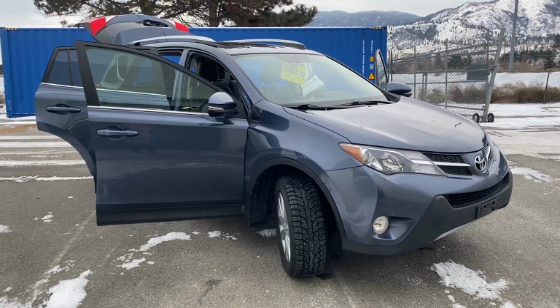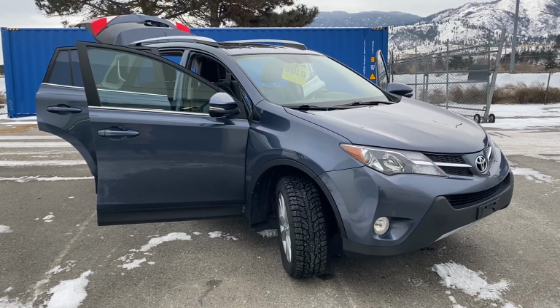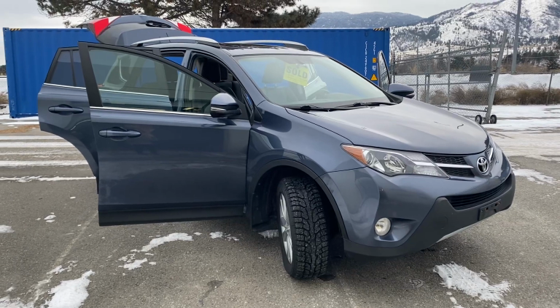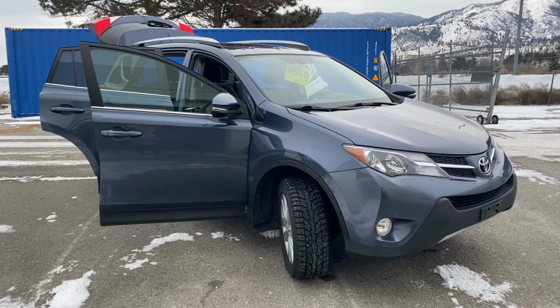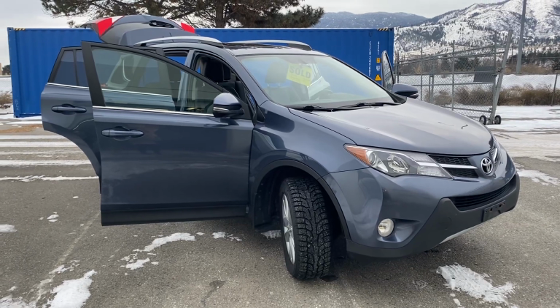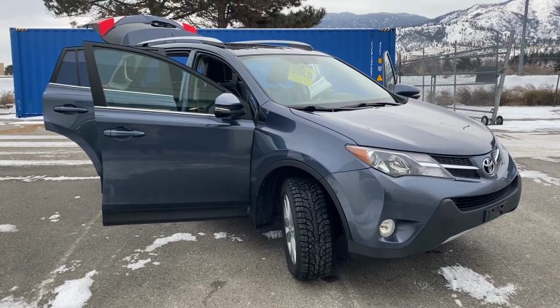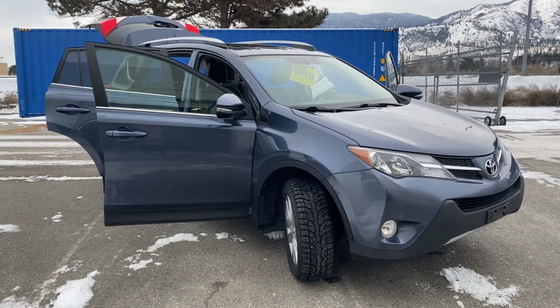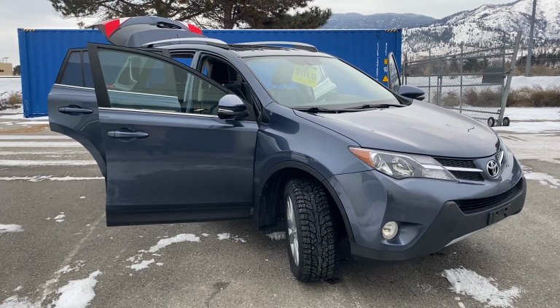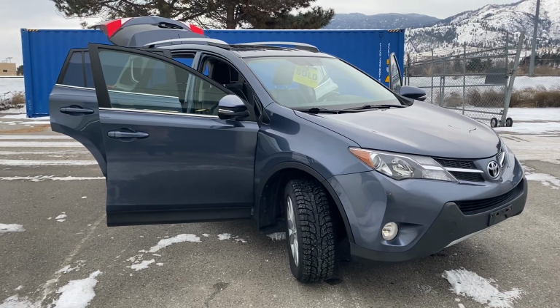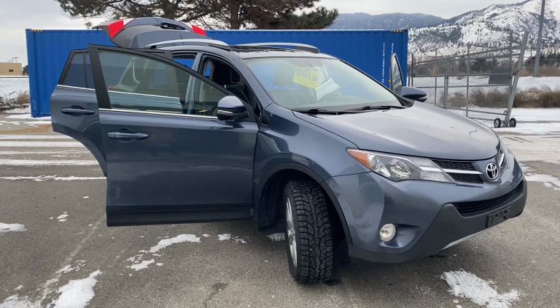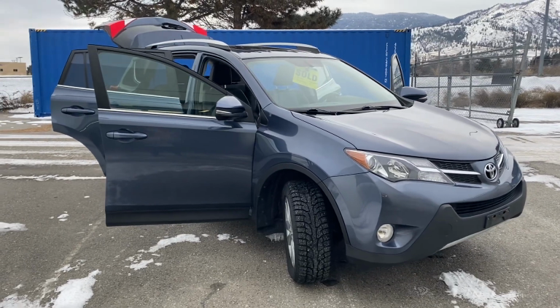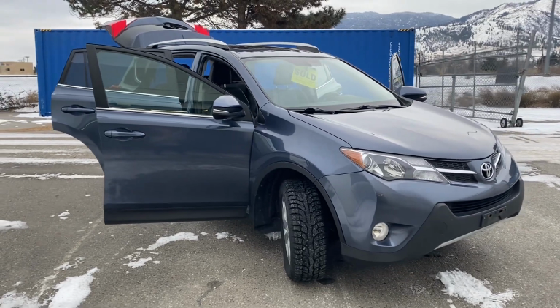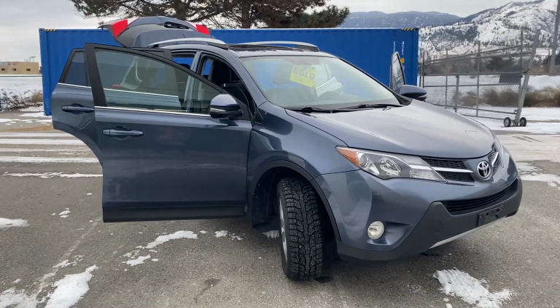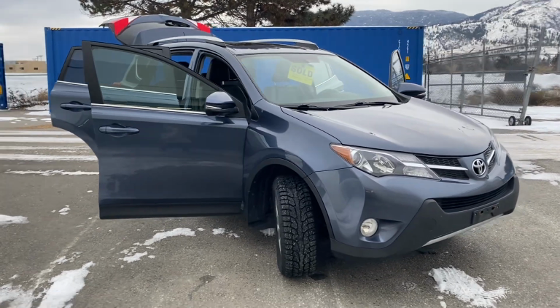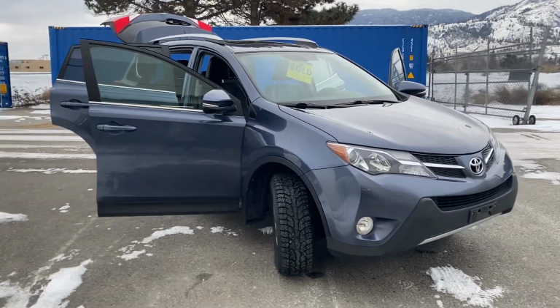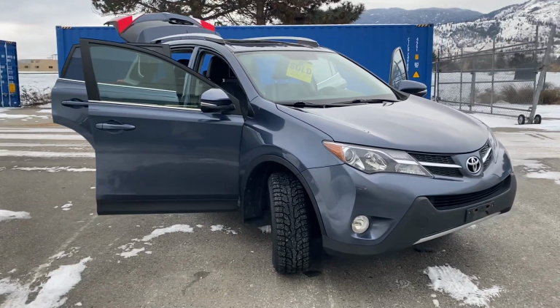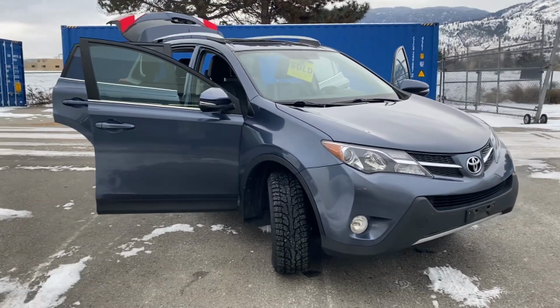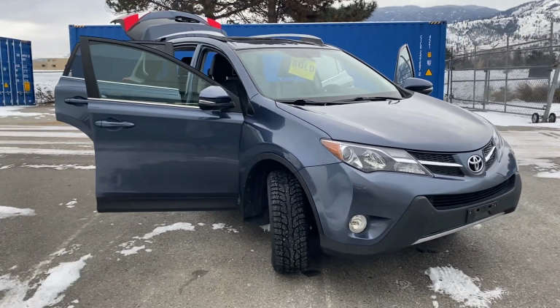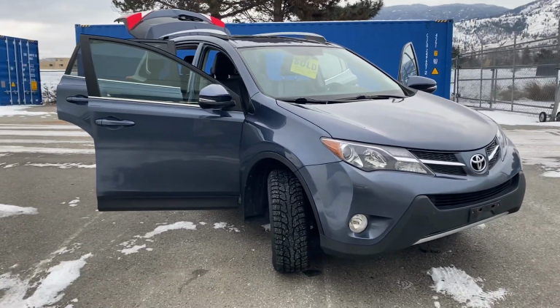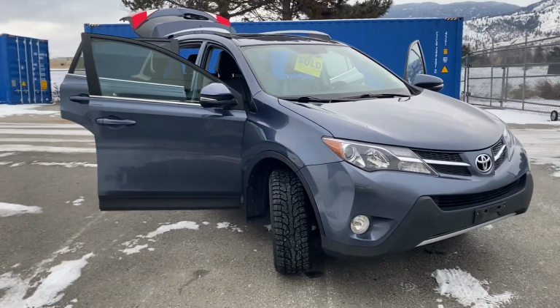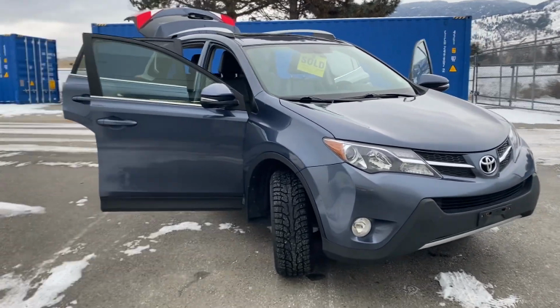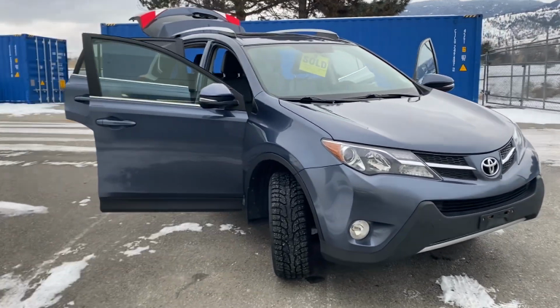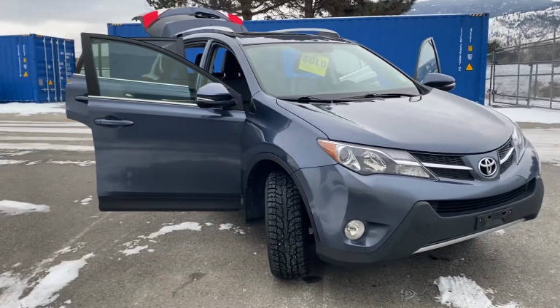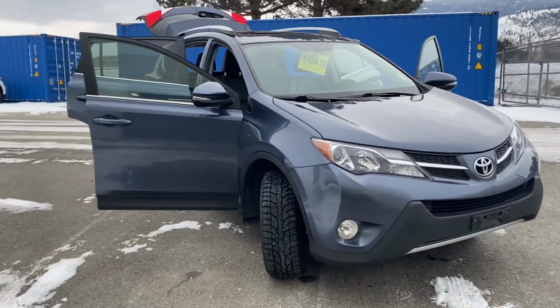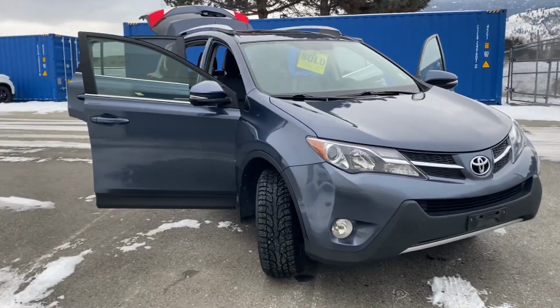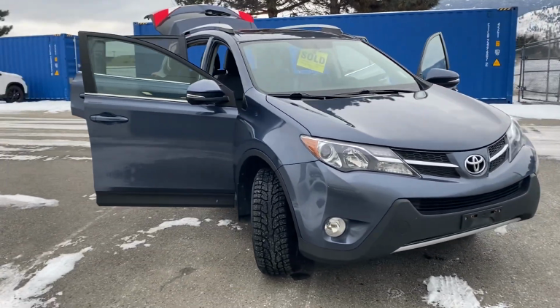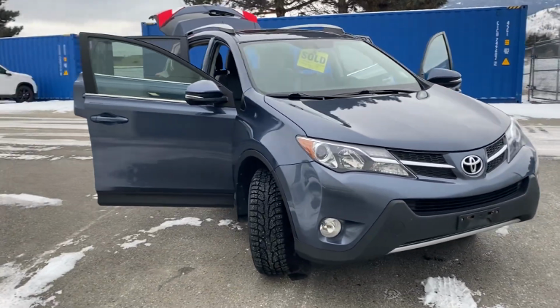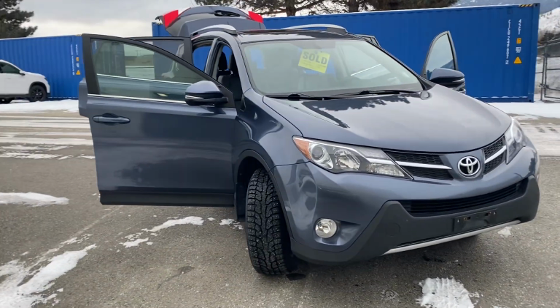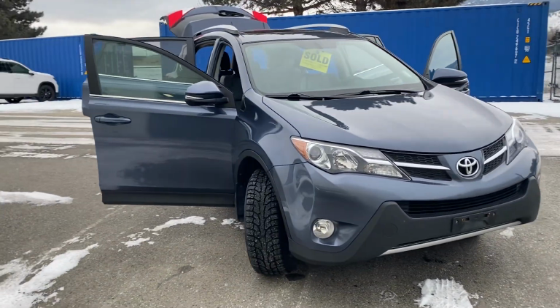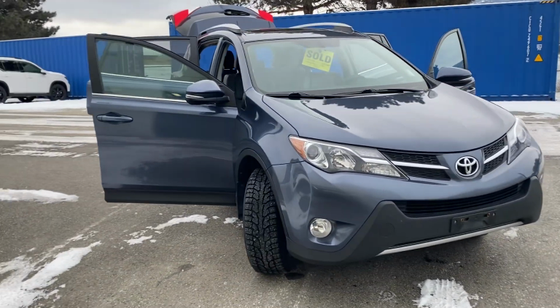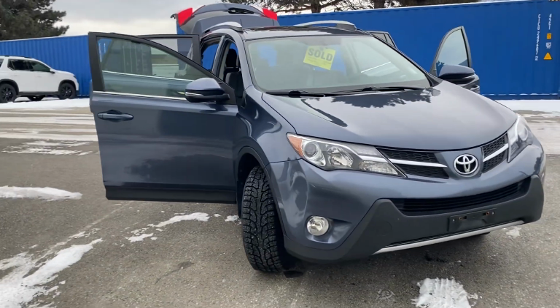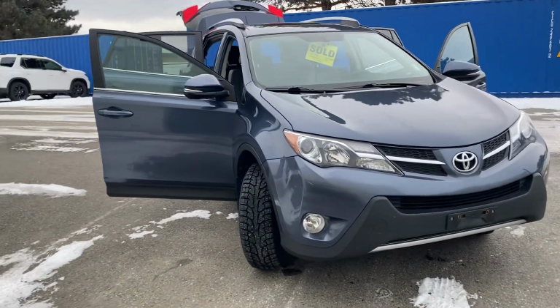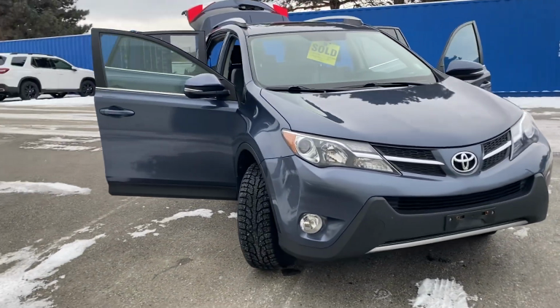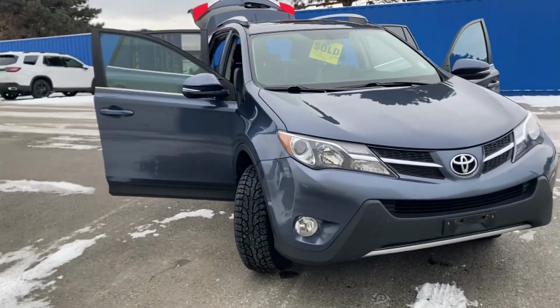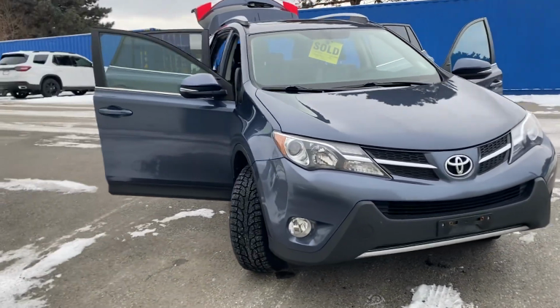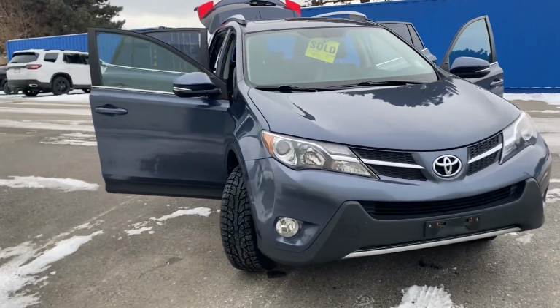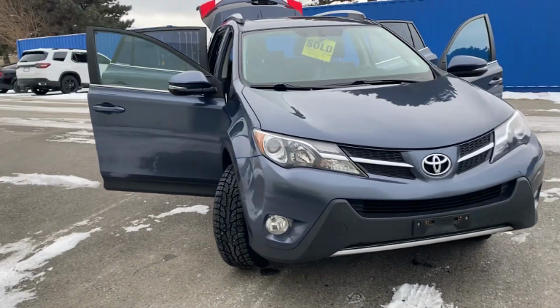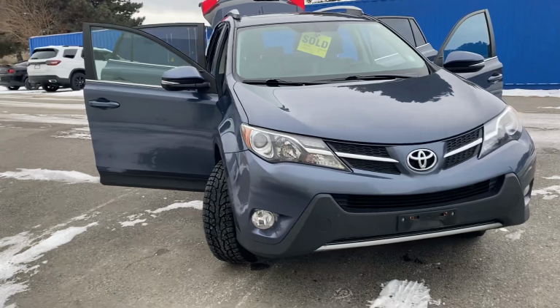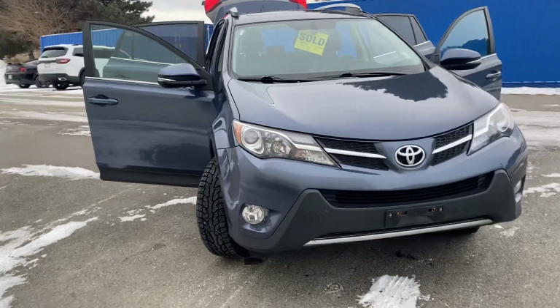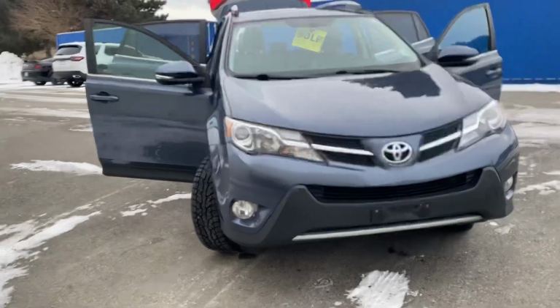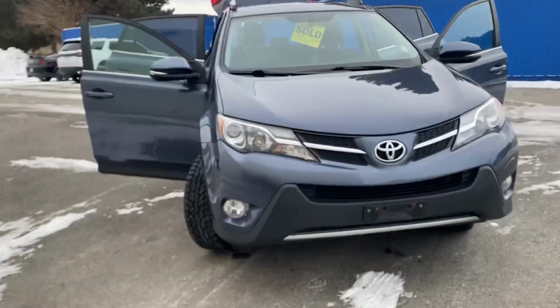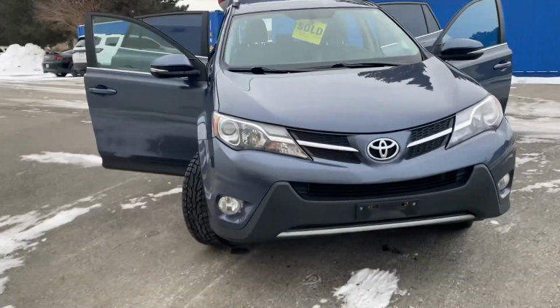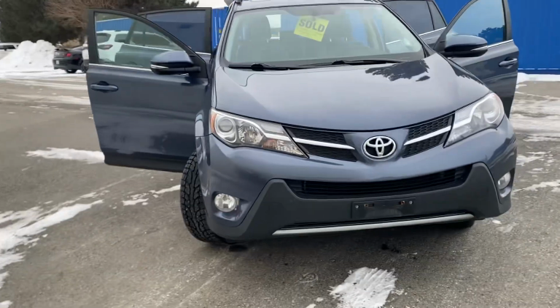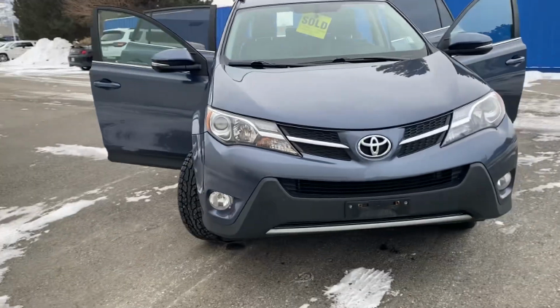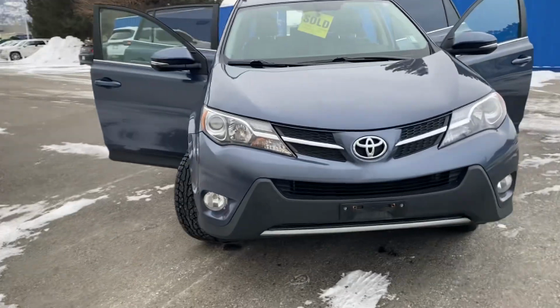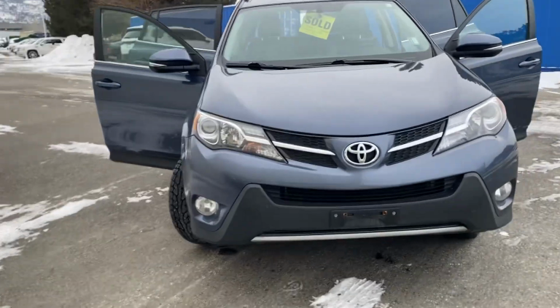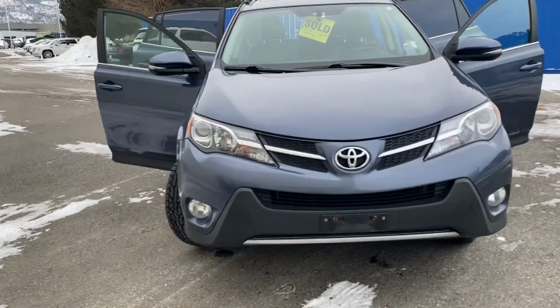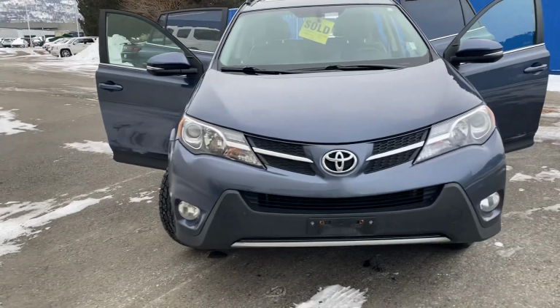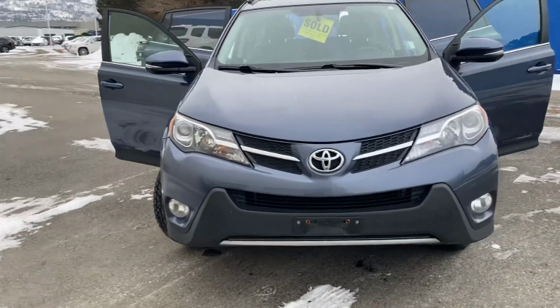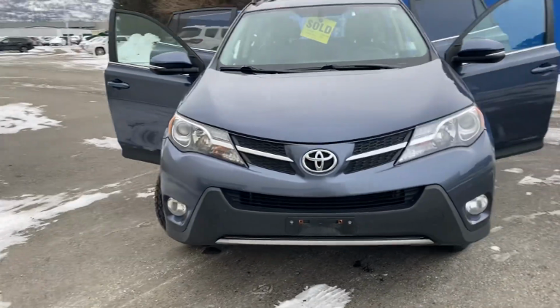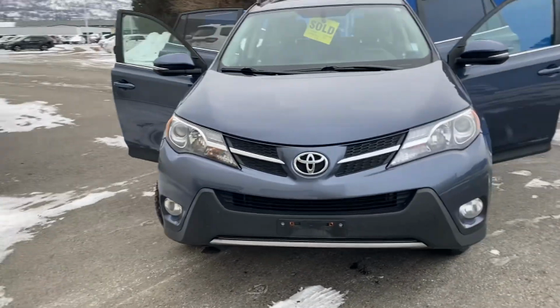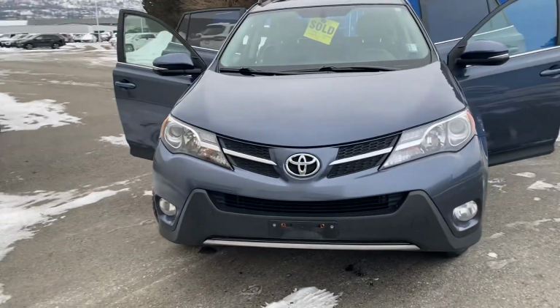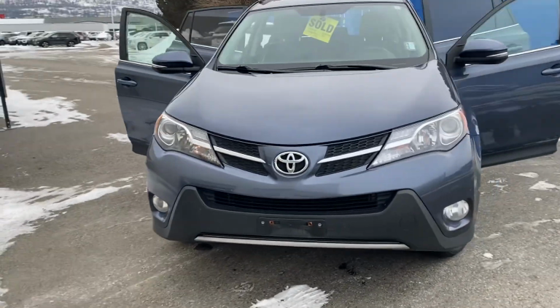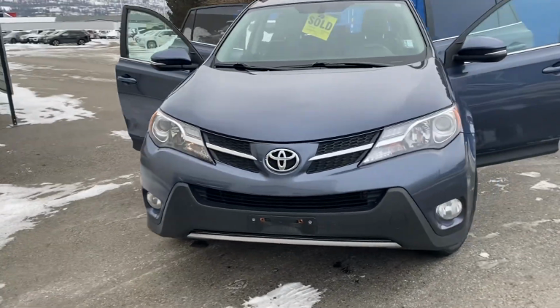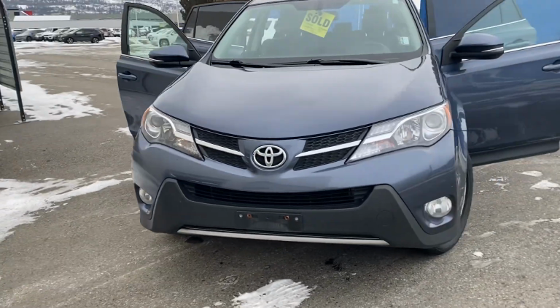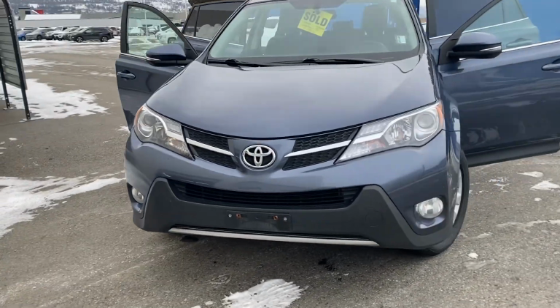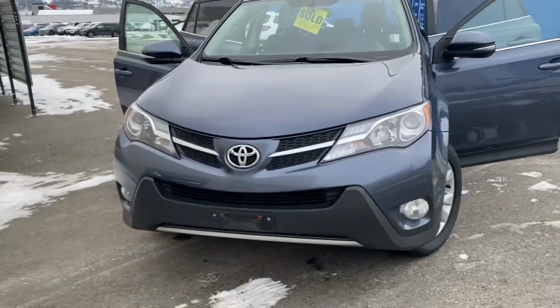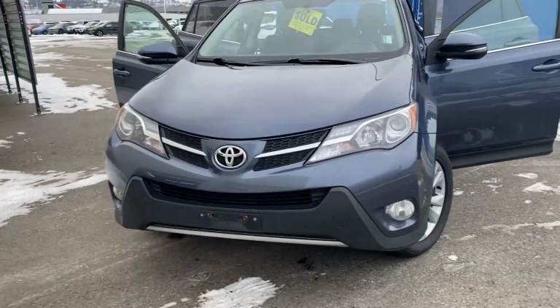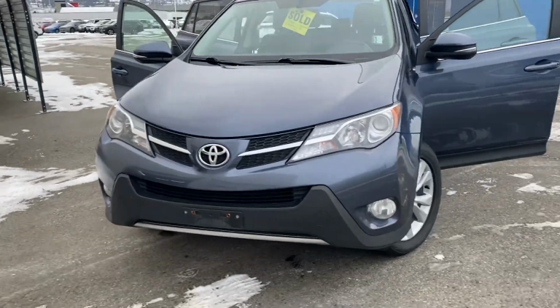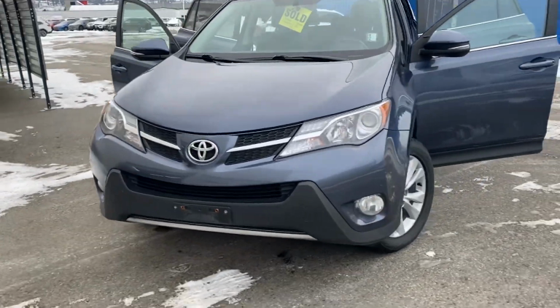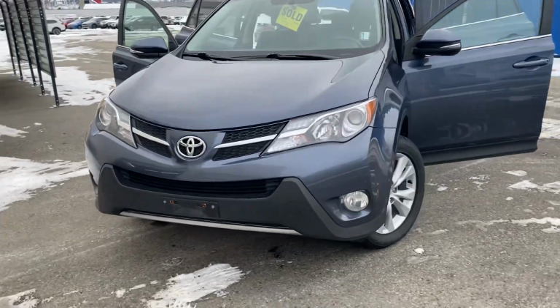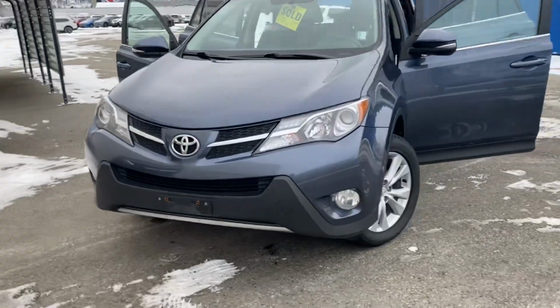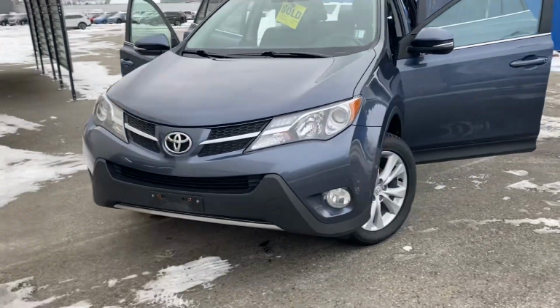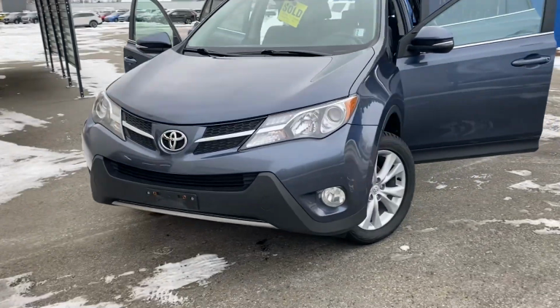Hi Katie. My apologies for not getting this to you yesterday. It's been a little hectic around the dealership with the cold, but I did just want to get it to you now.